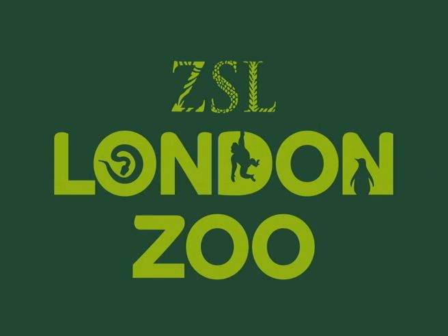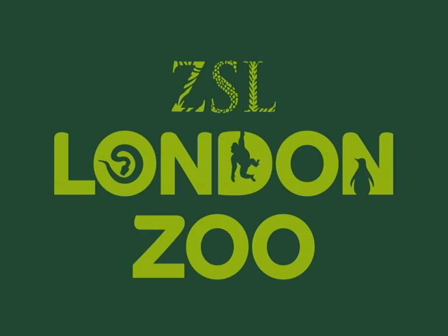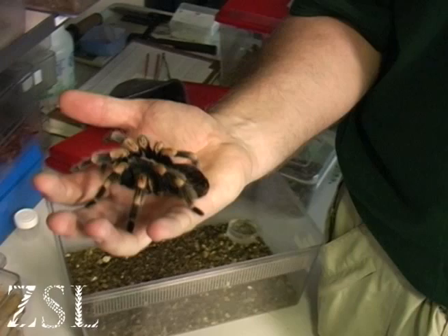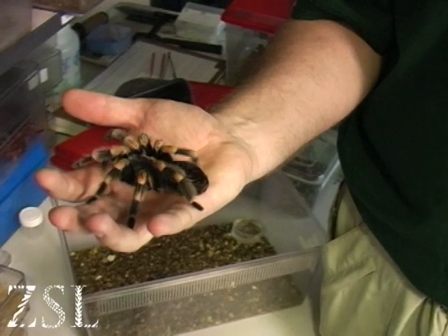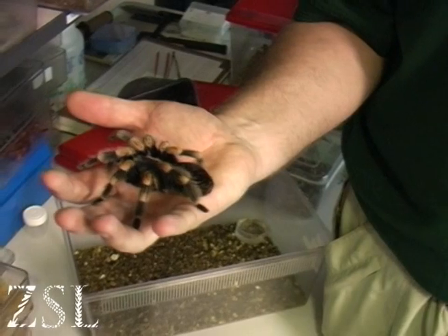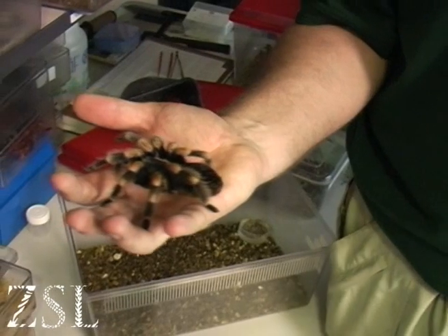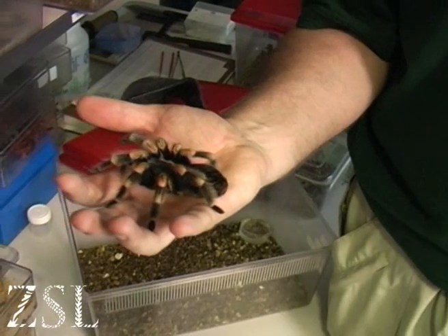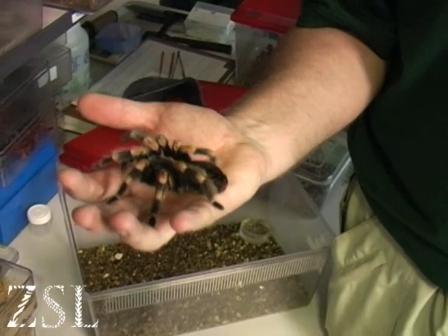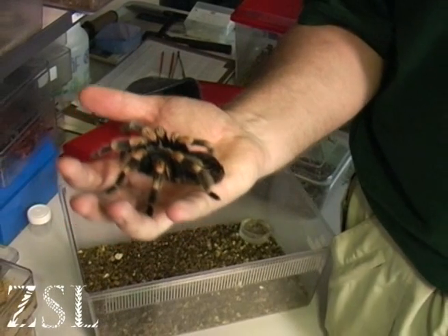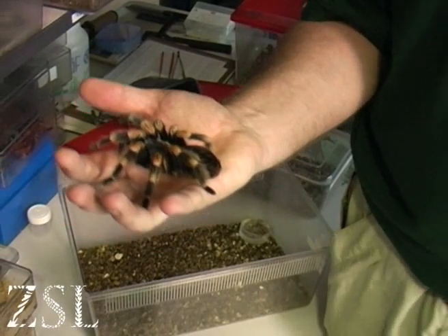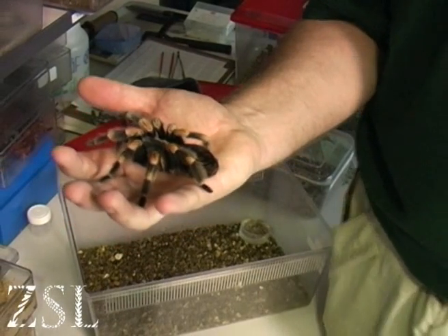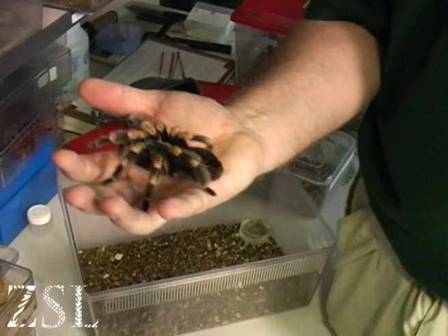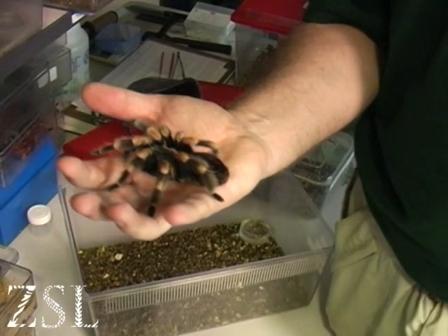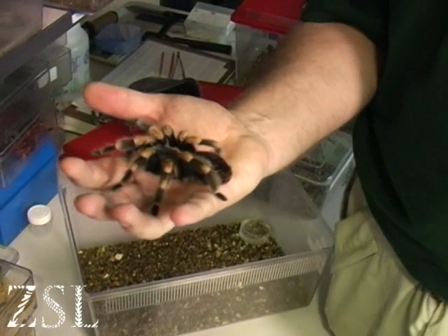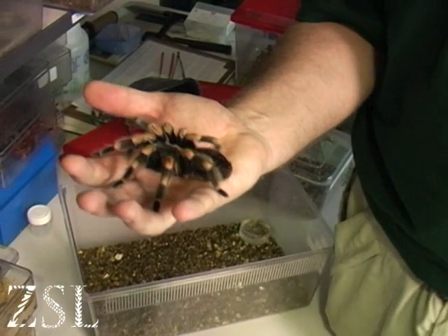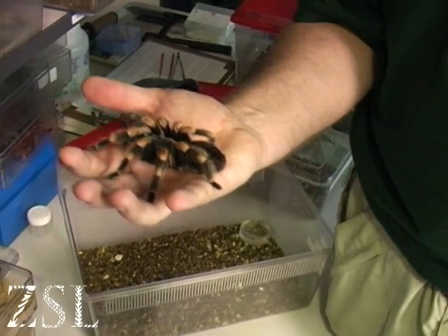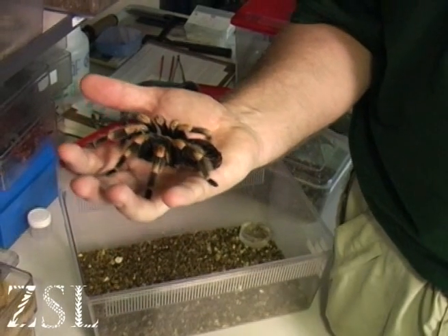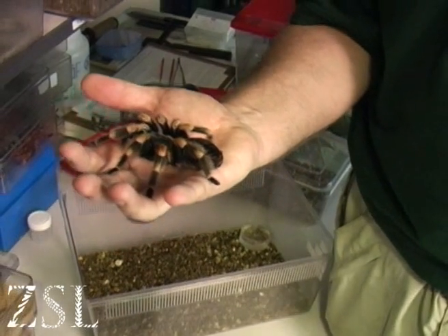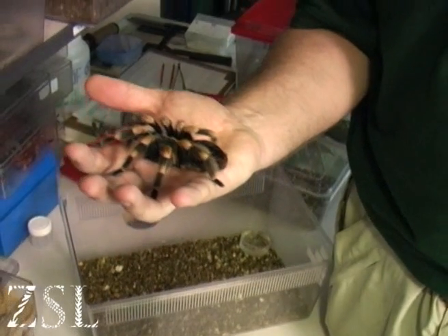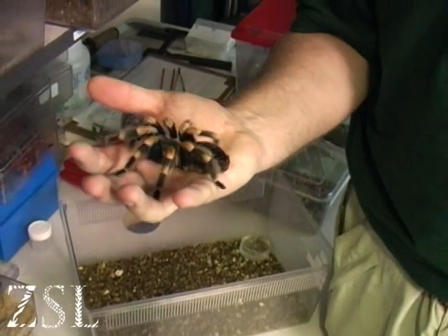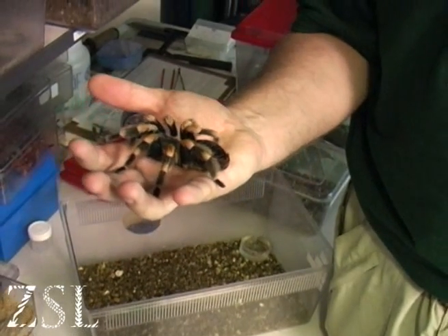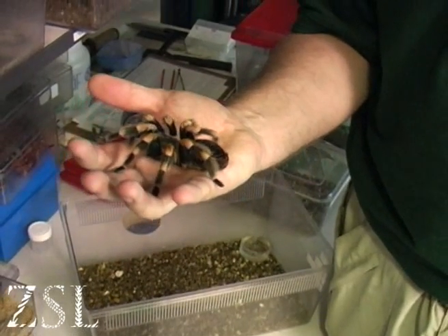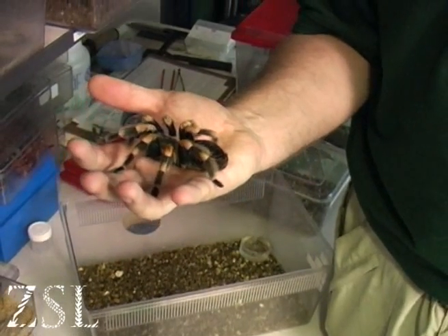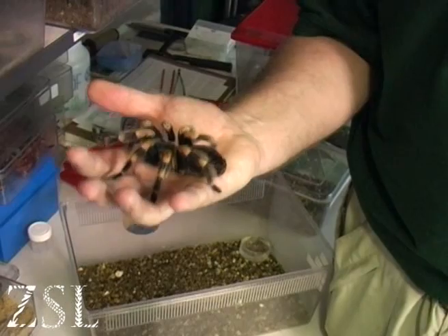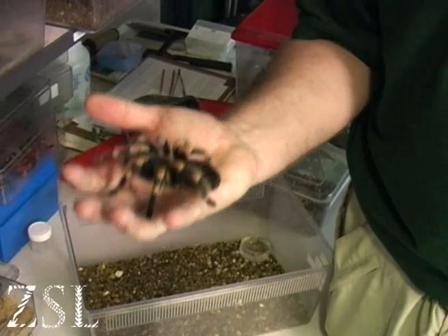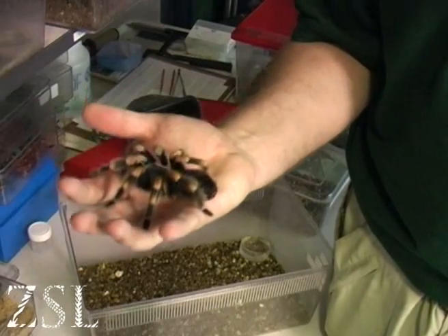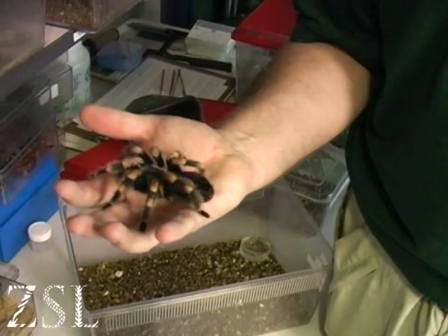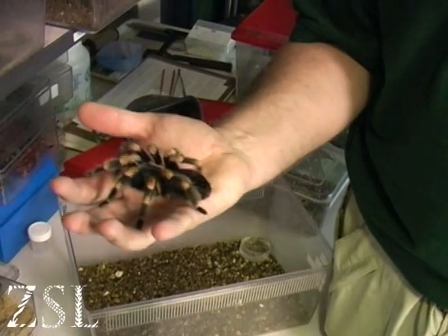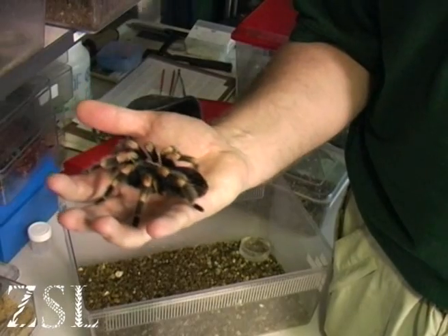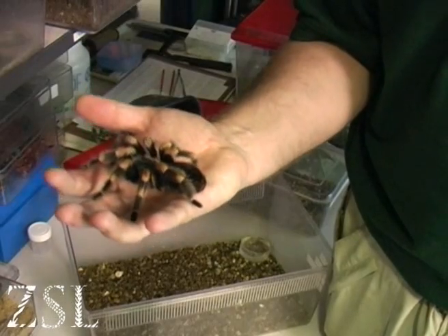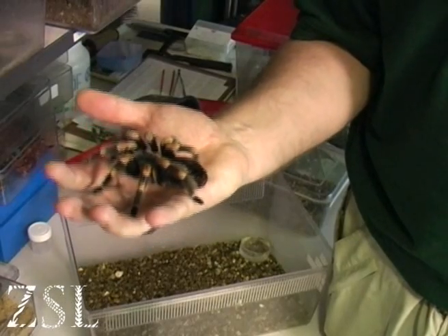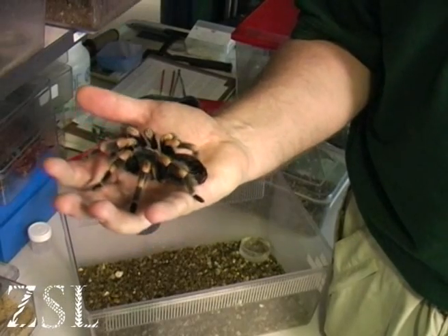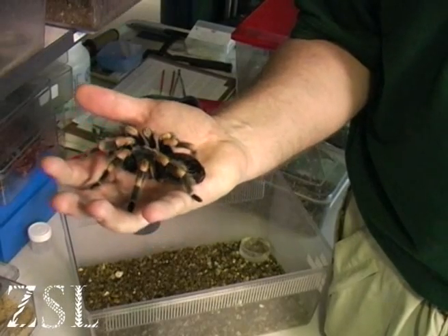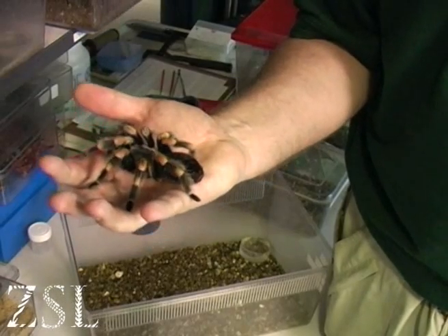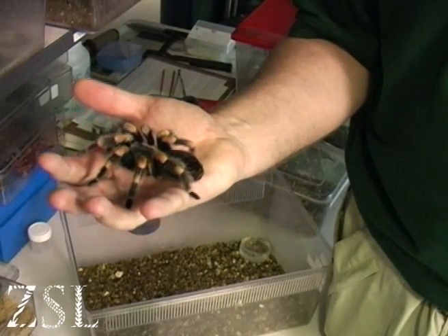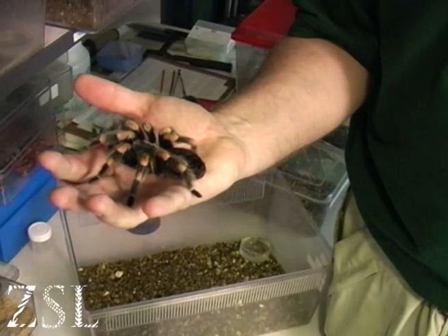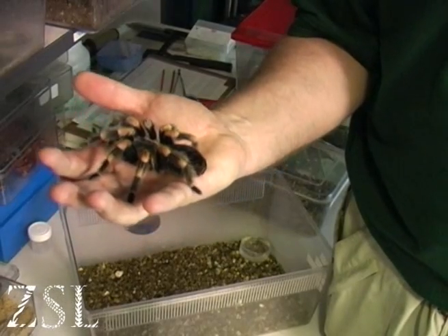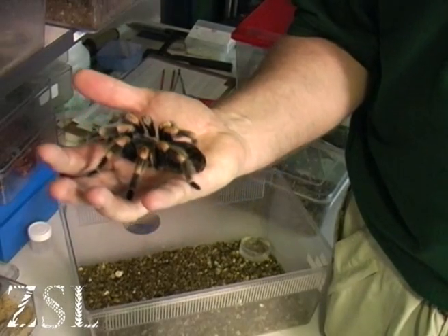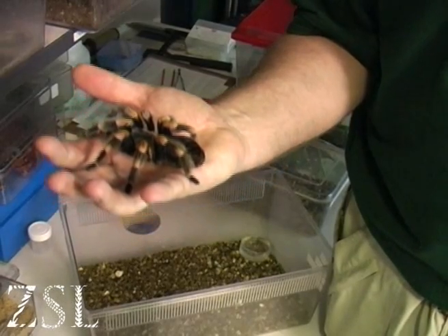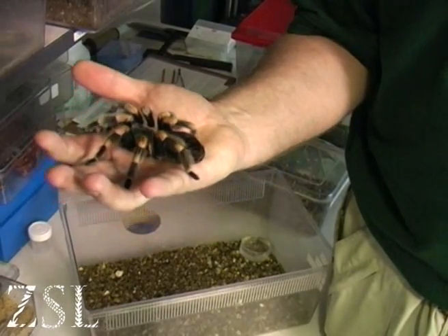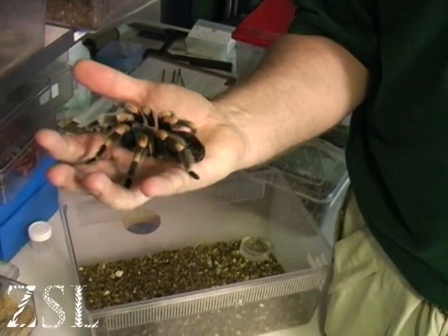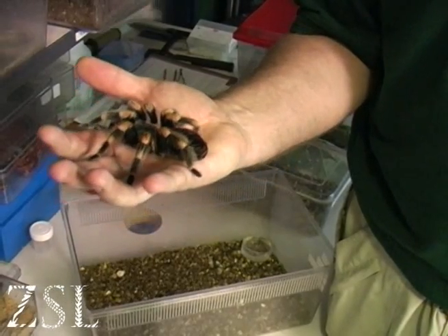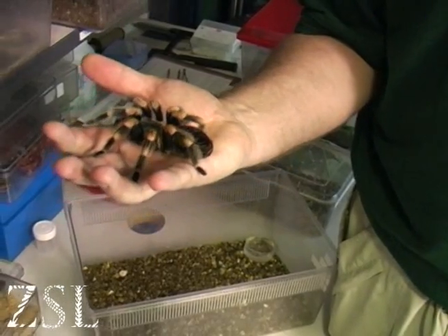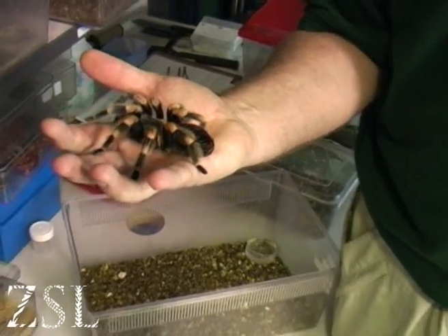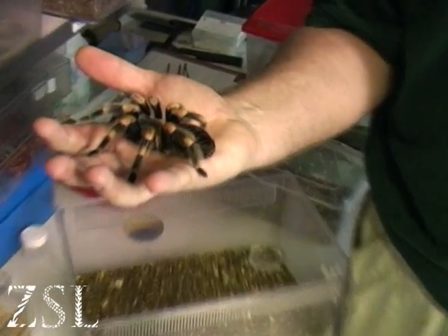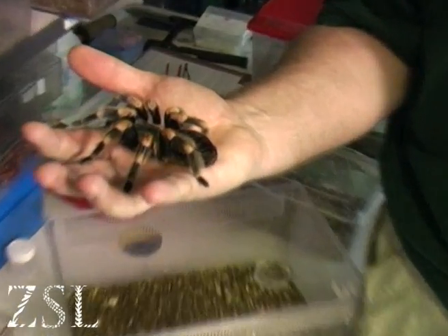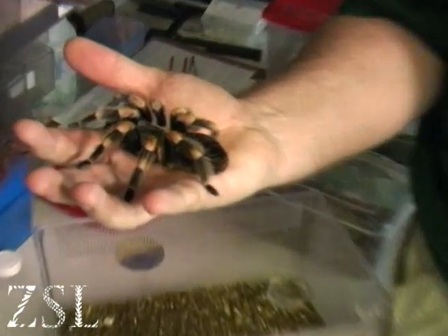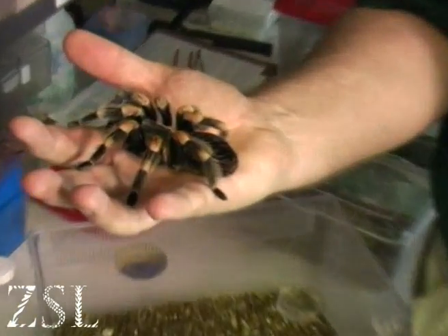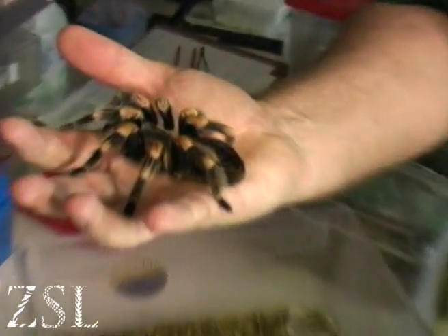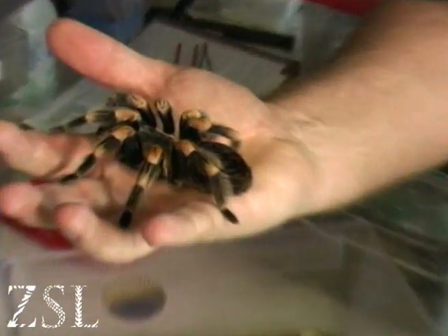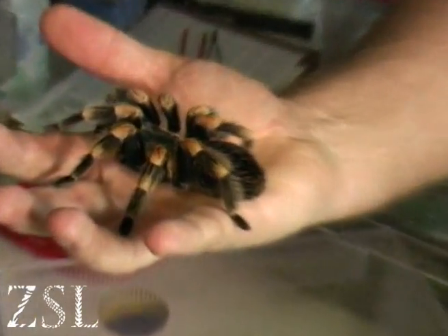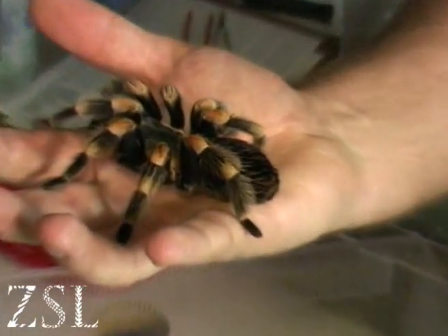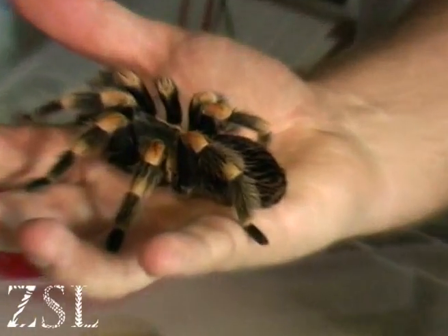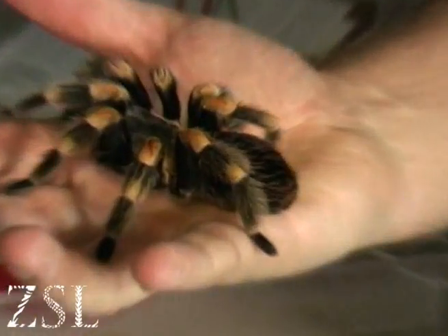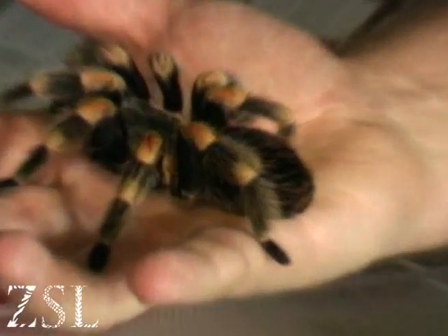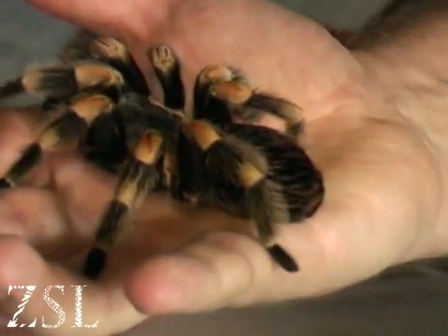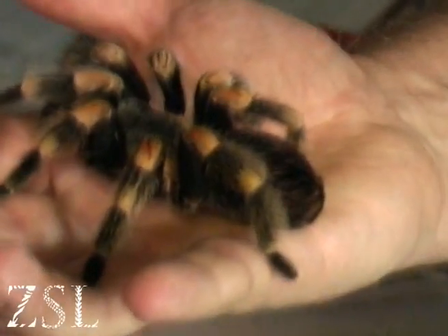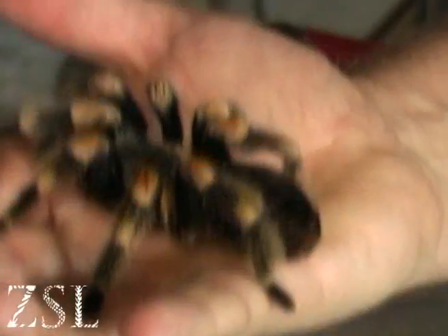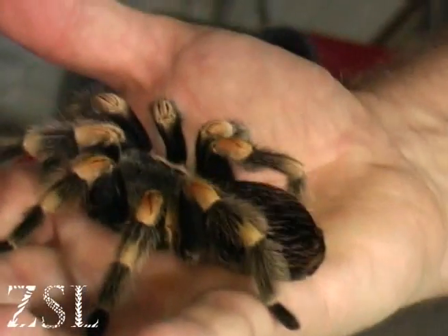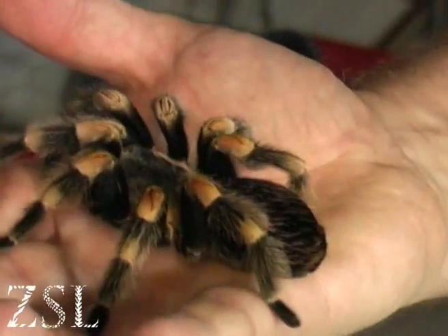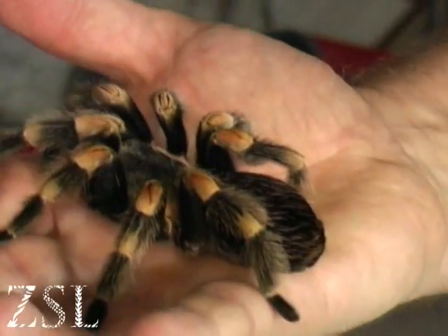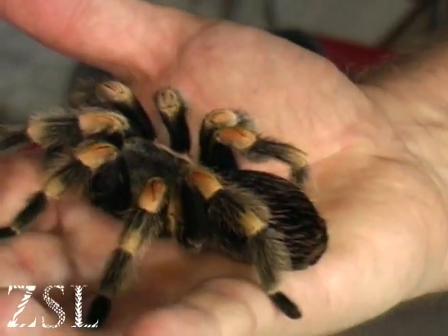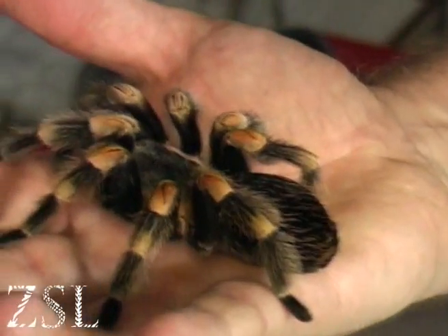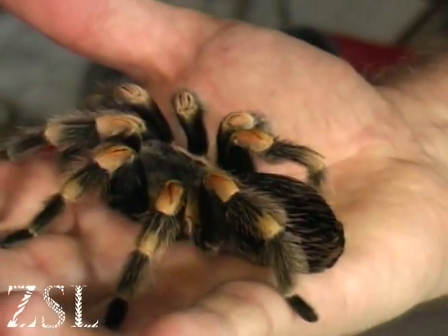This is Lindsay, a red-kneed bird-eating spider from Mexico. As you can see, she's quite a docile species.